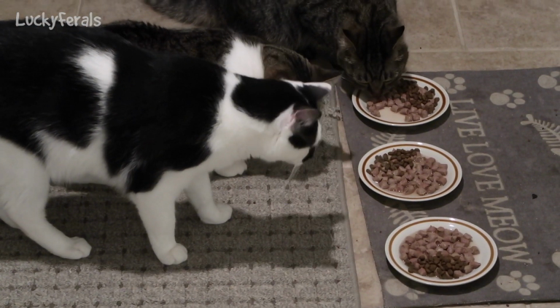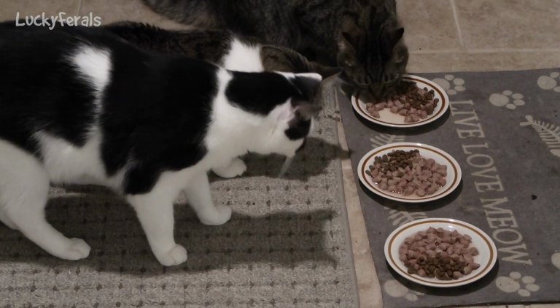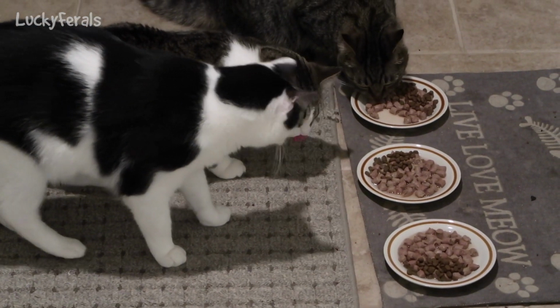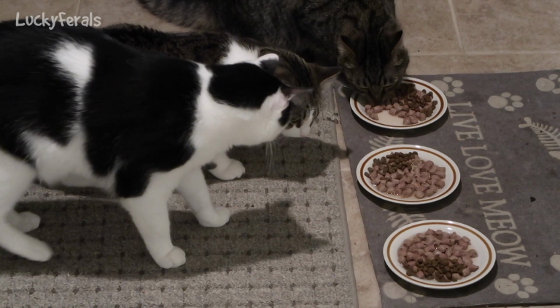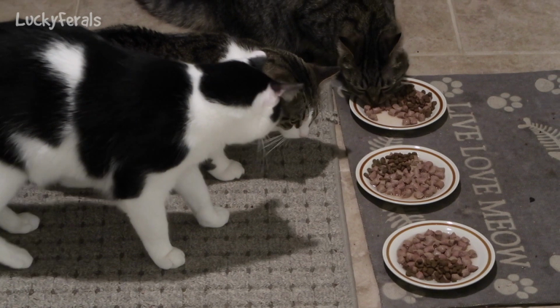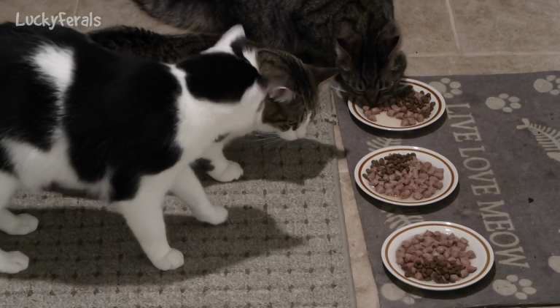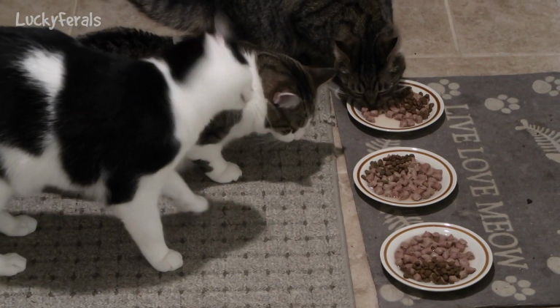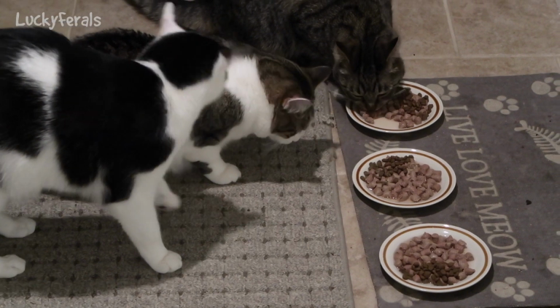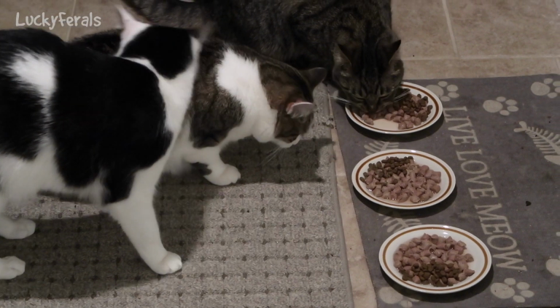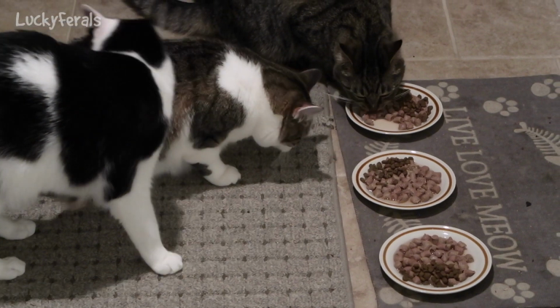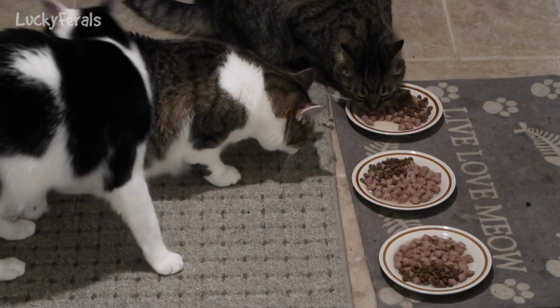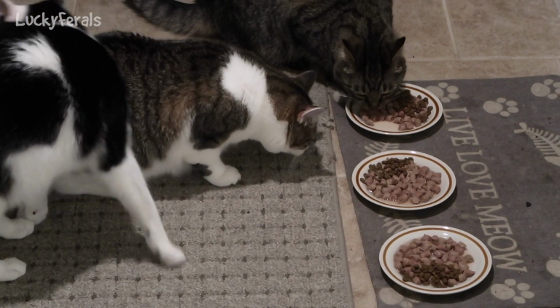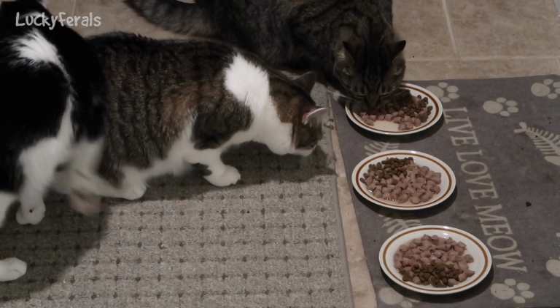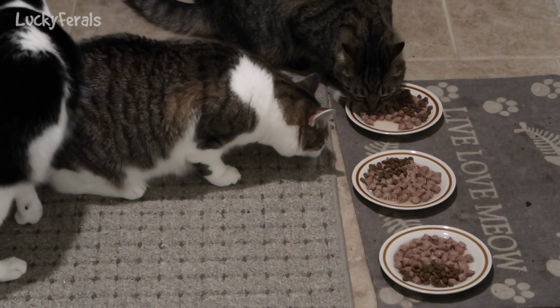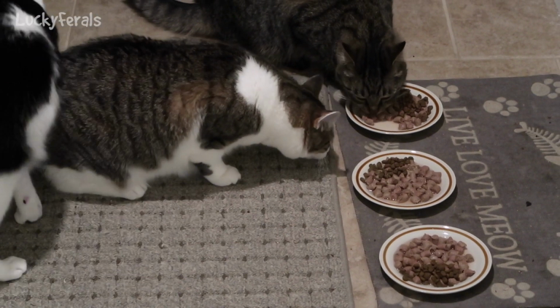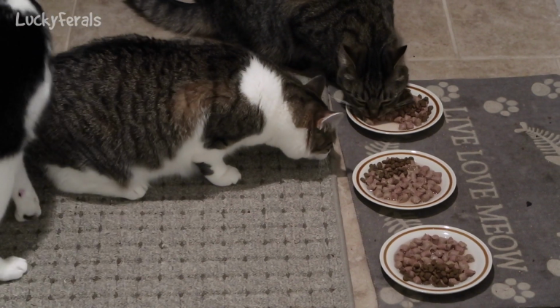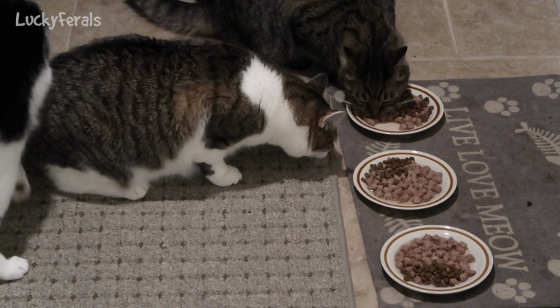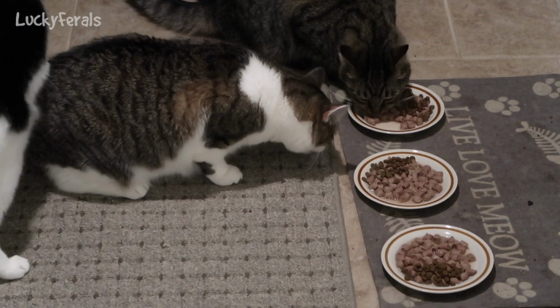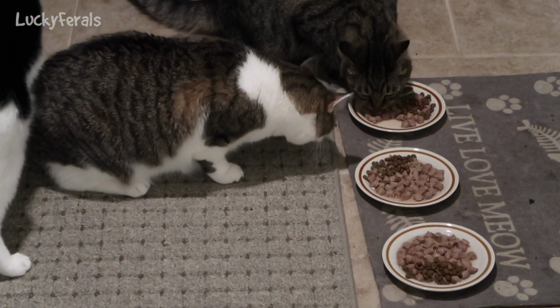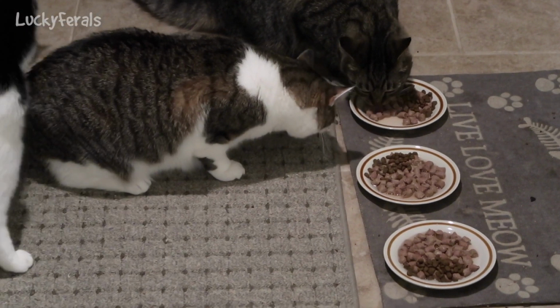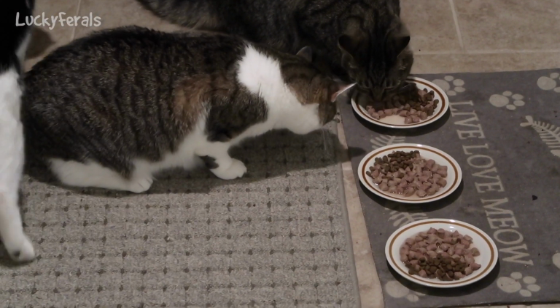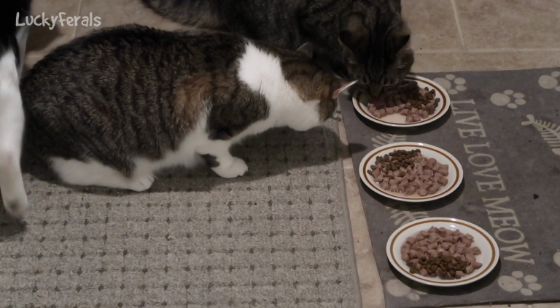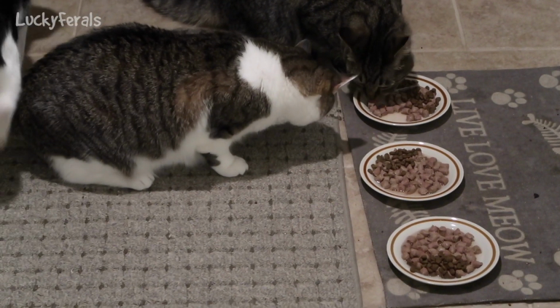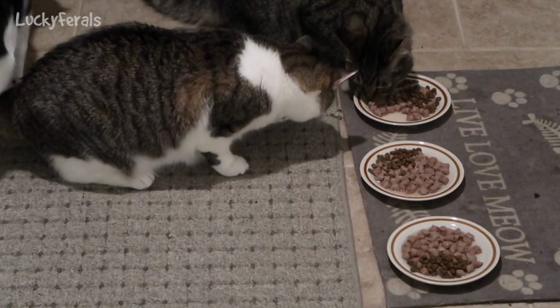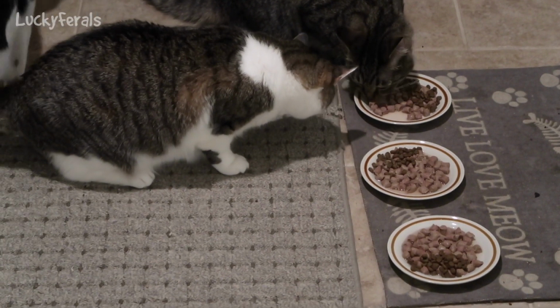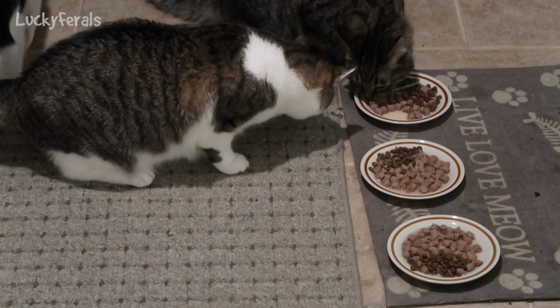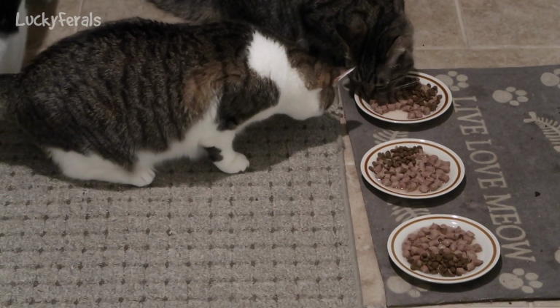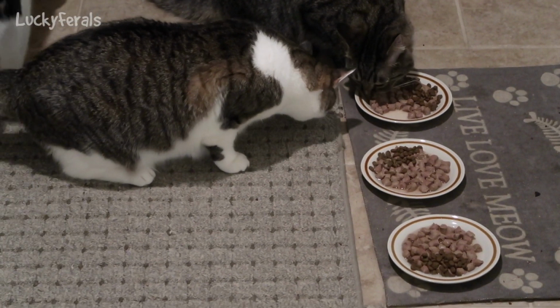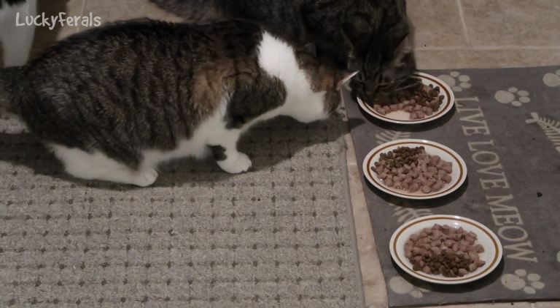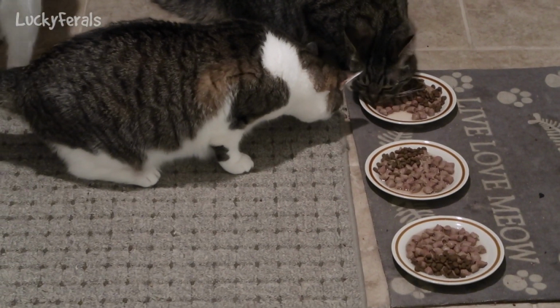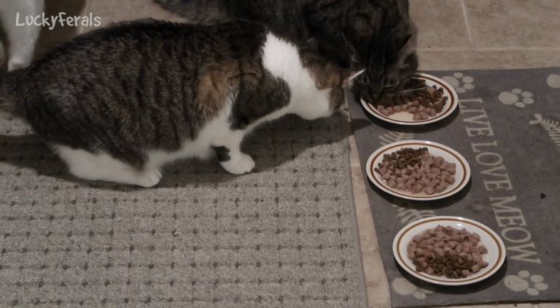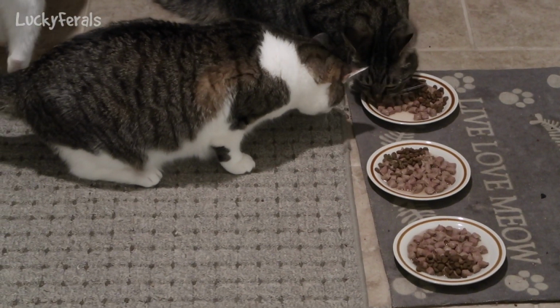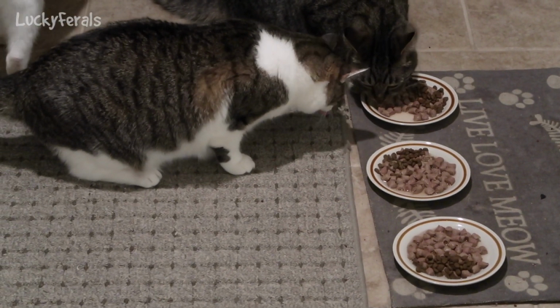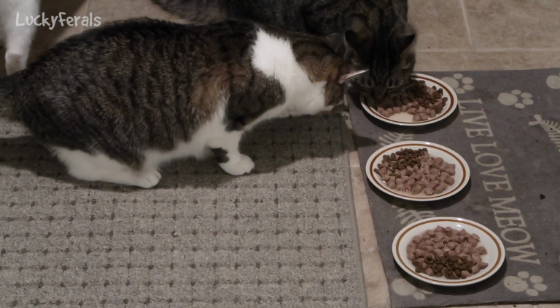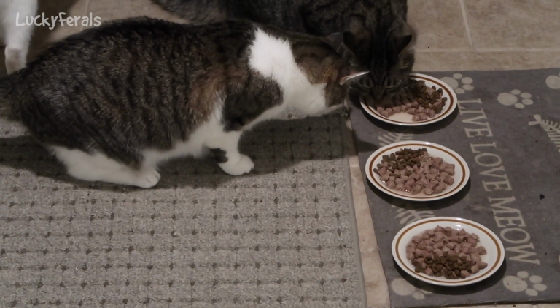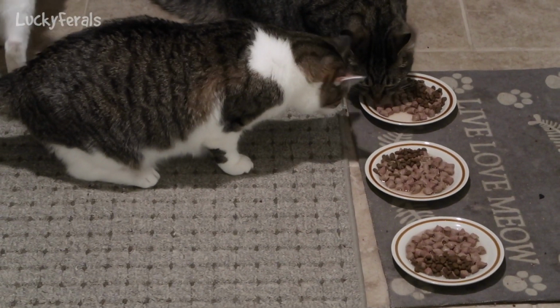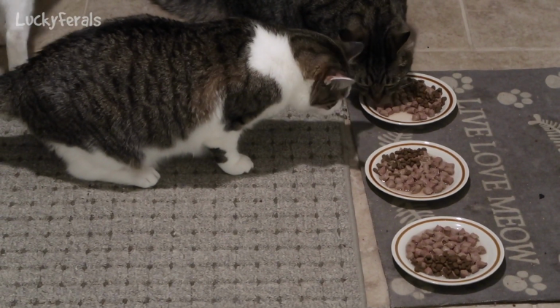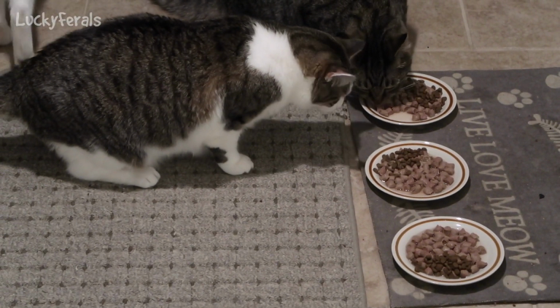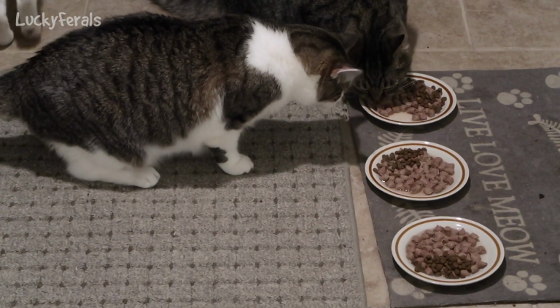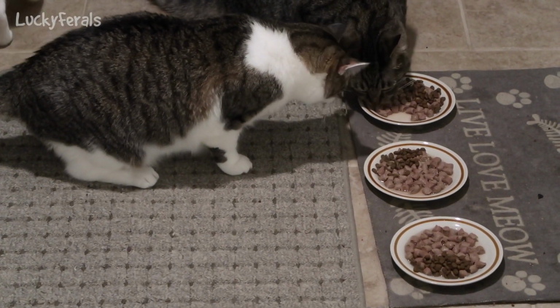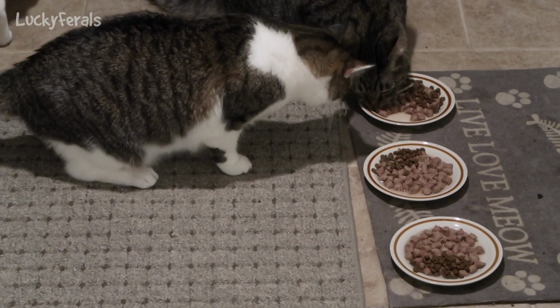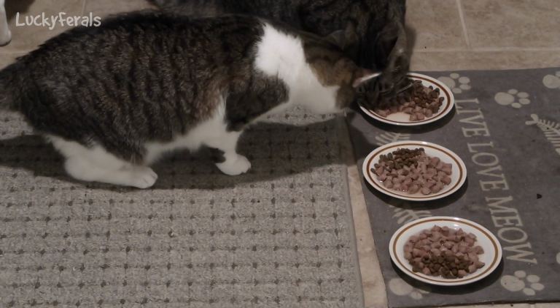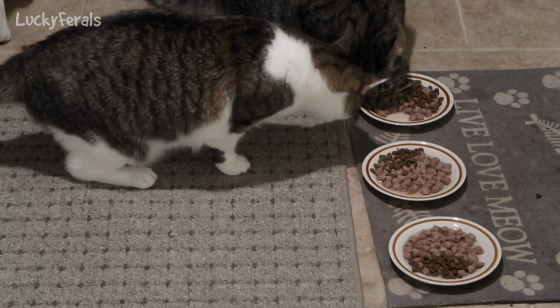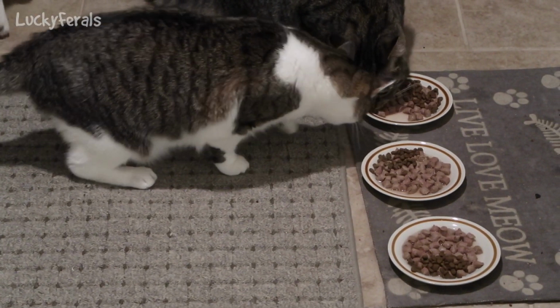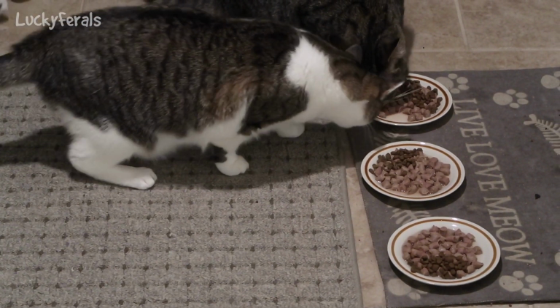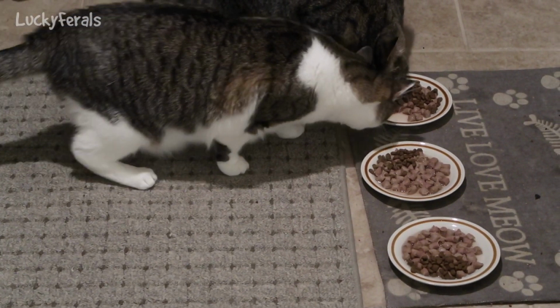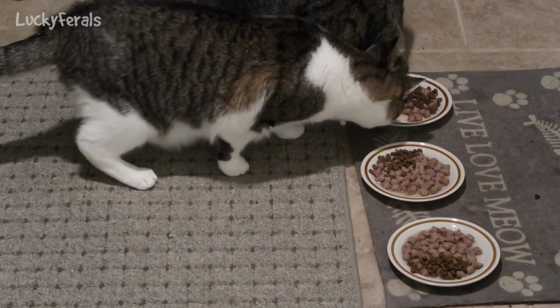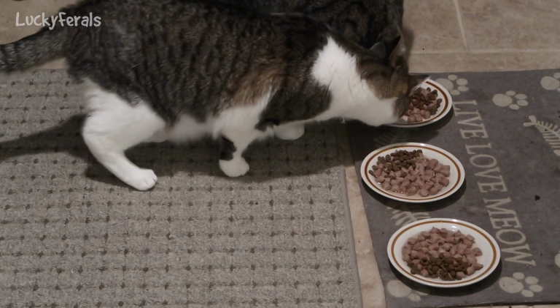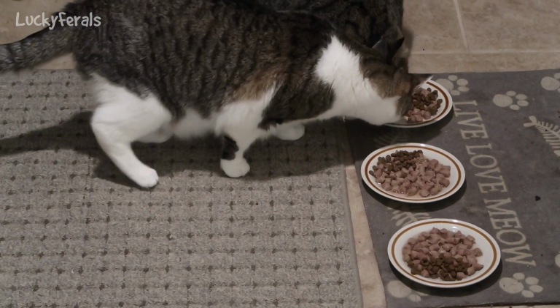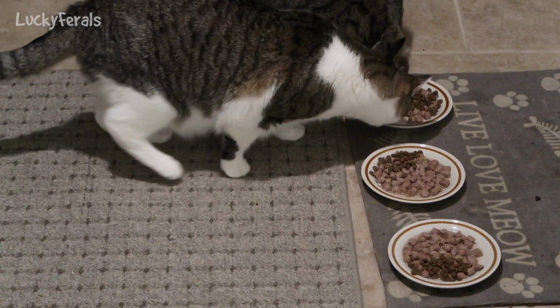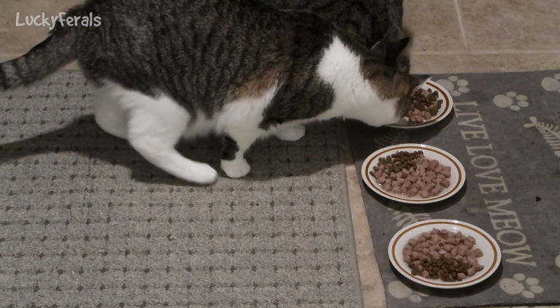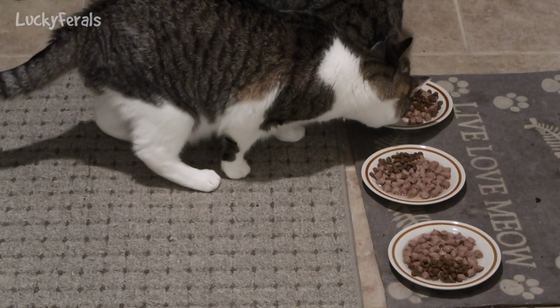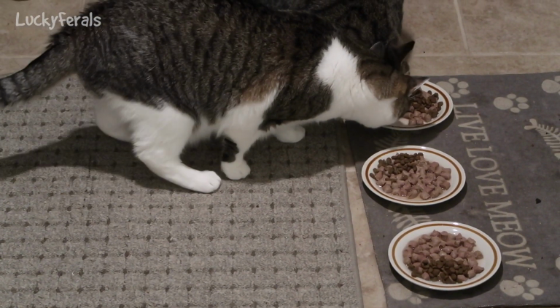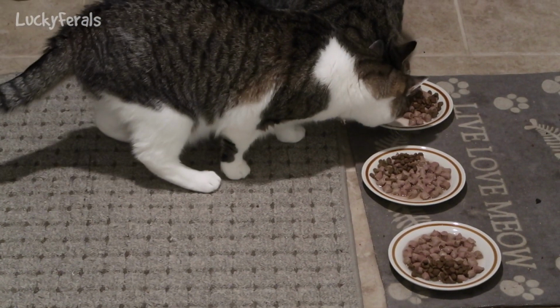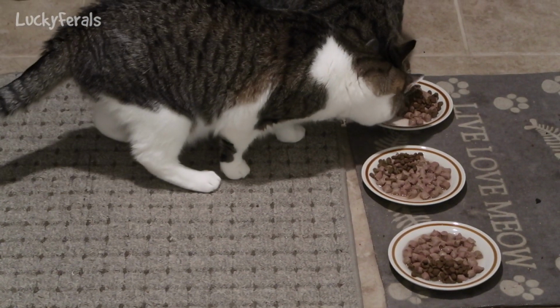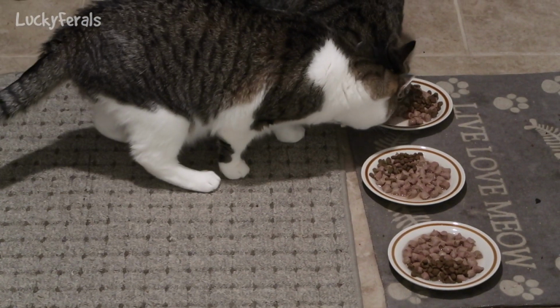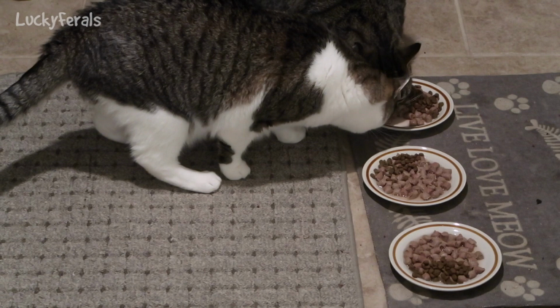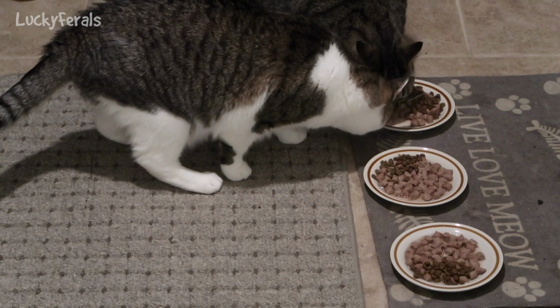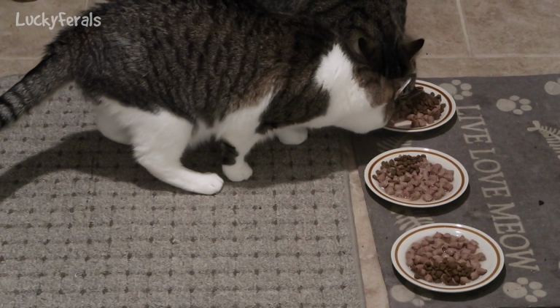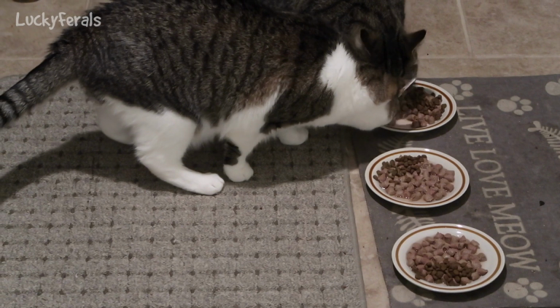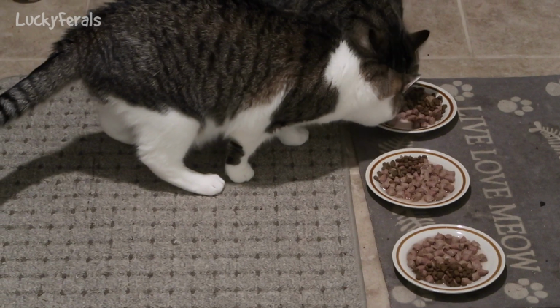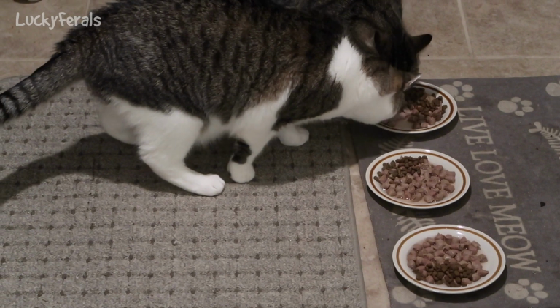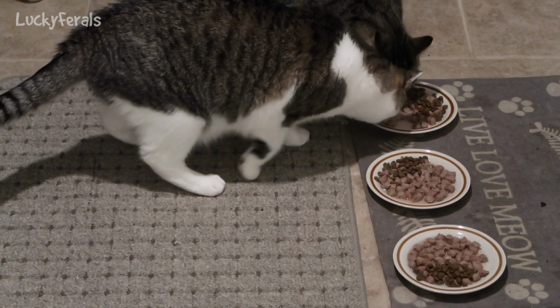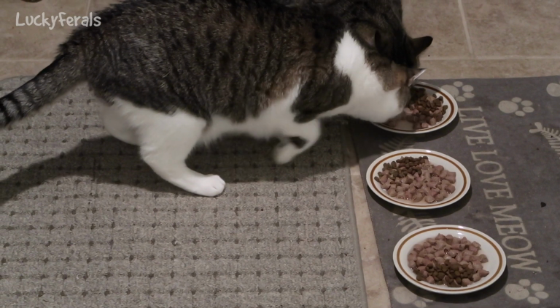Just once I want to see all three of them eating off the plates at the same time — I want one cat on each plate.